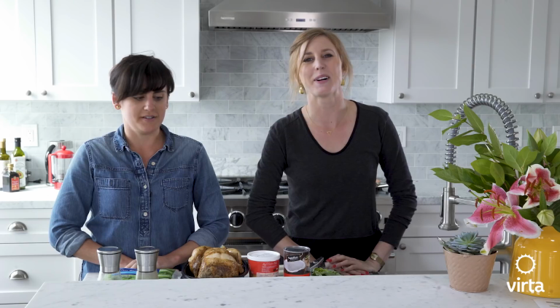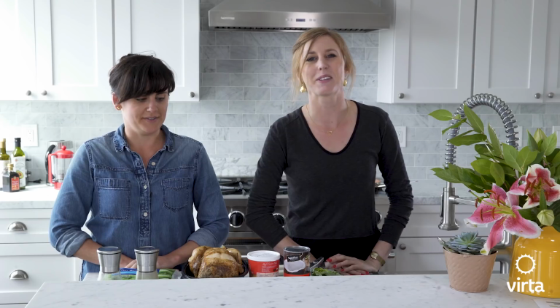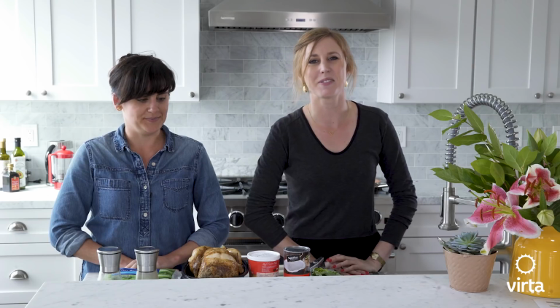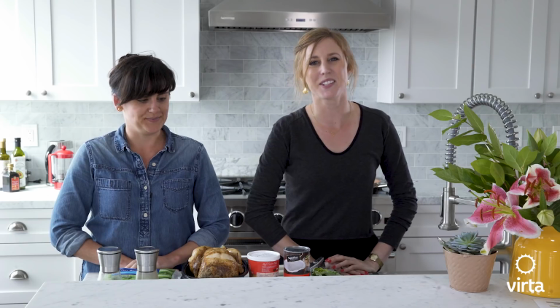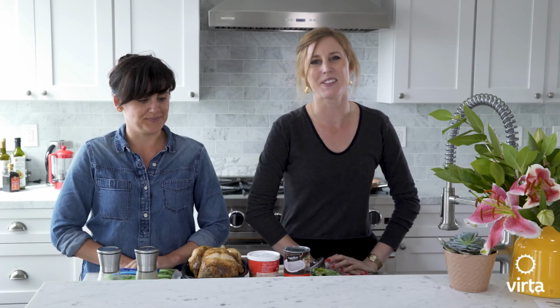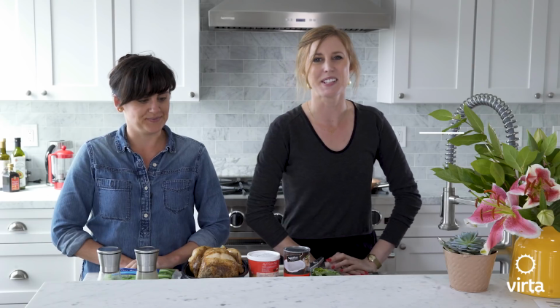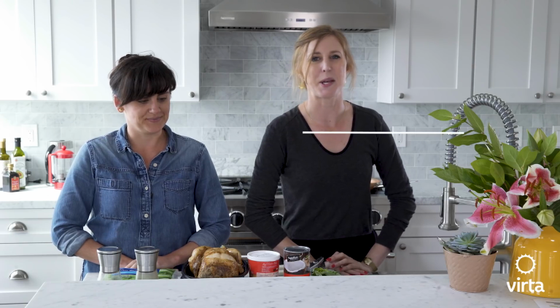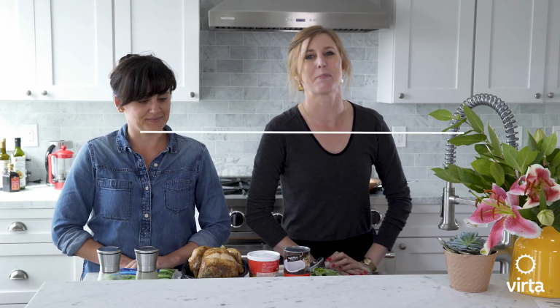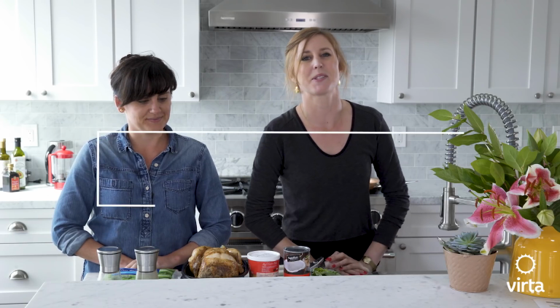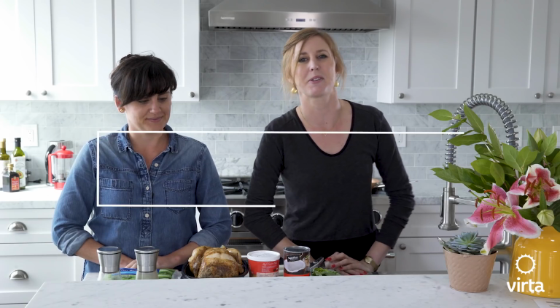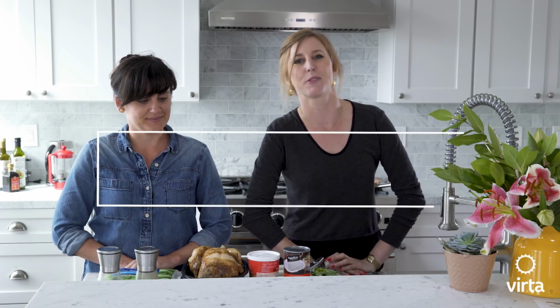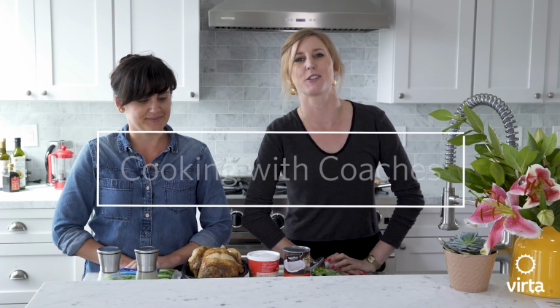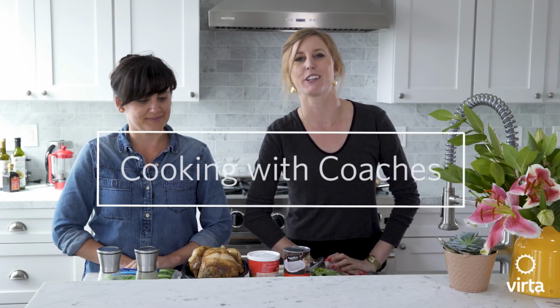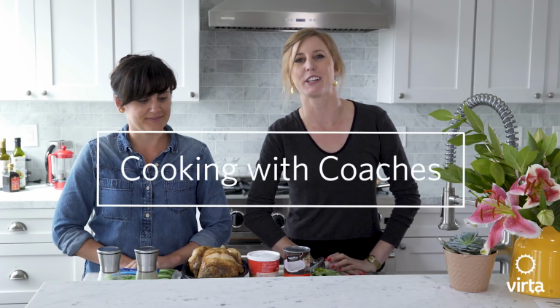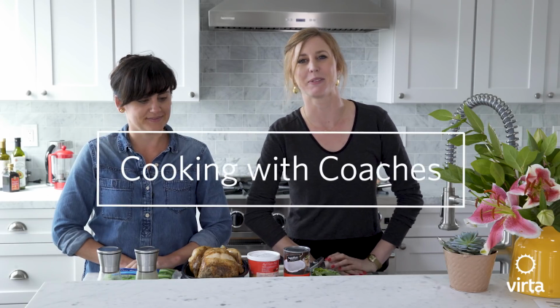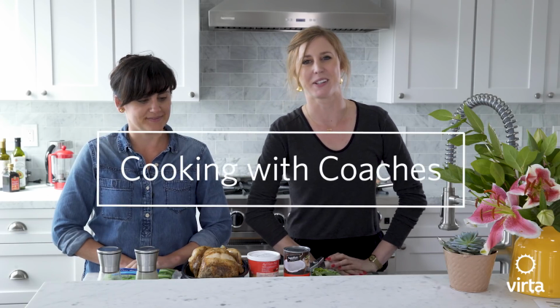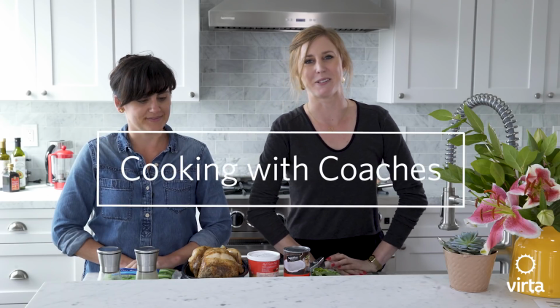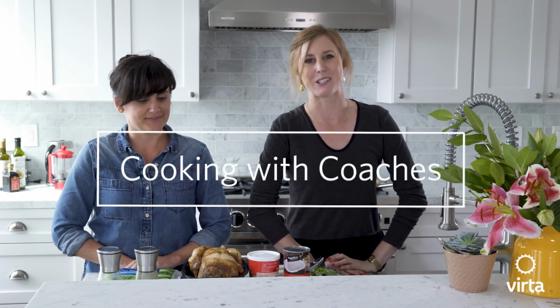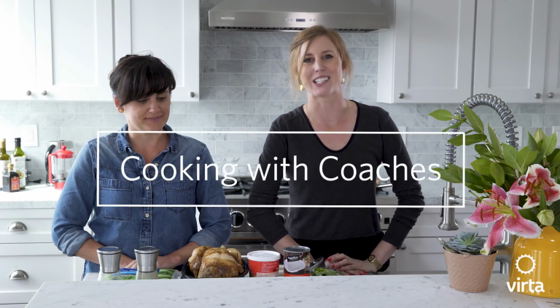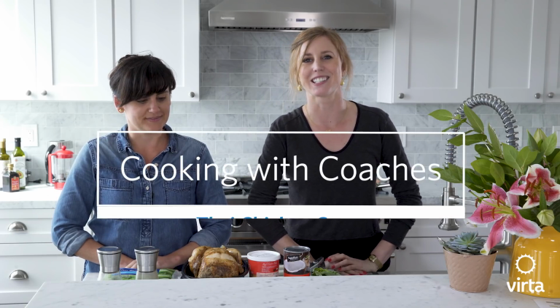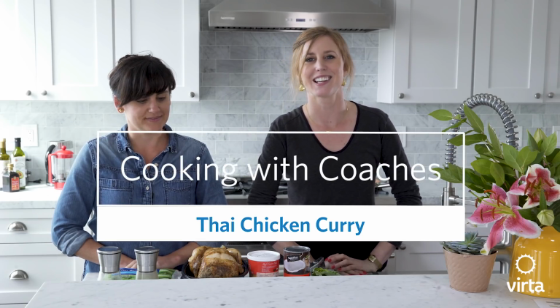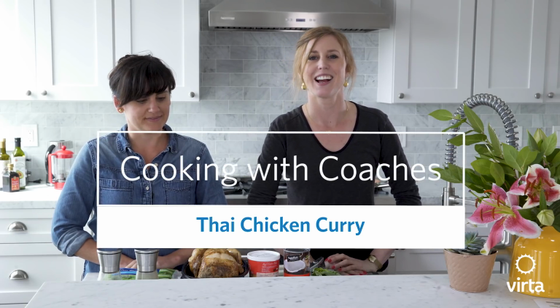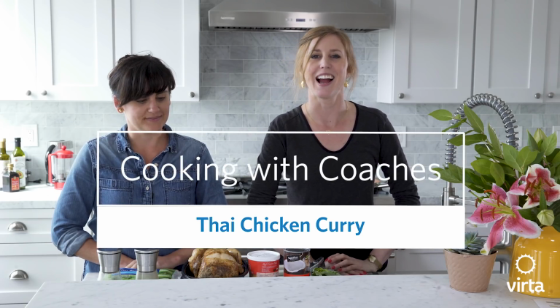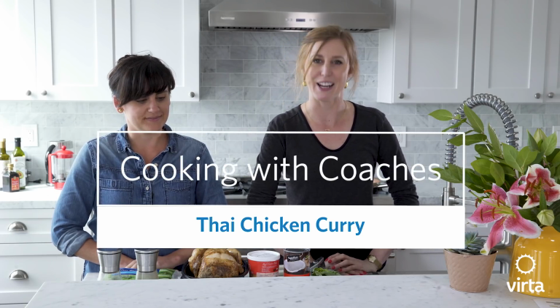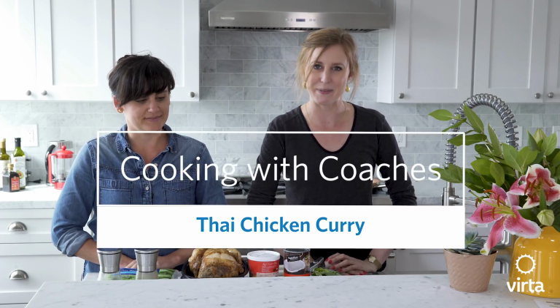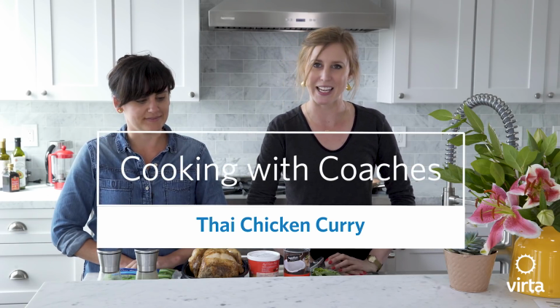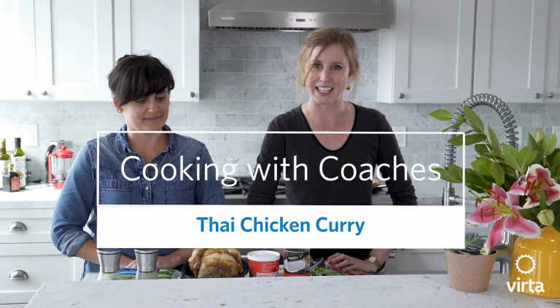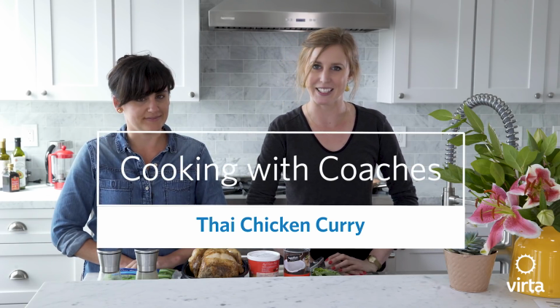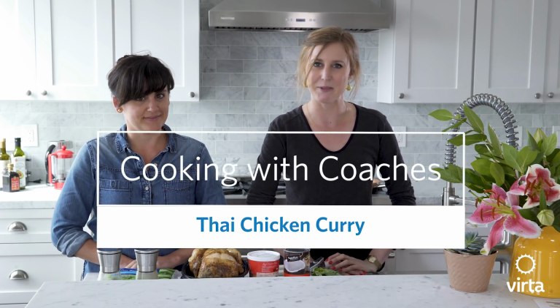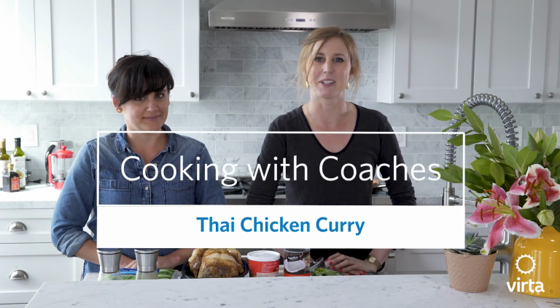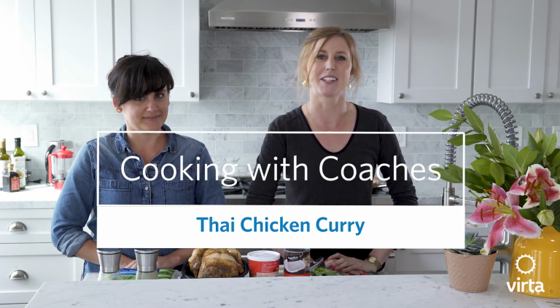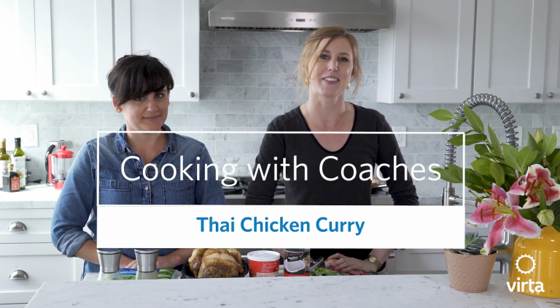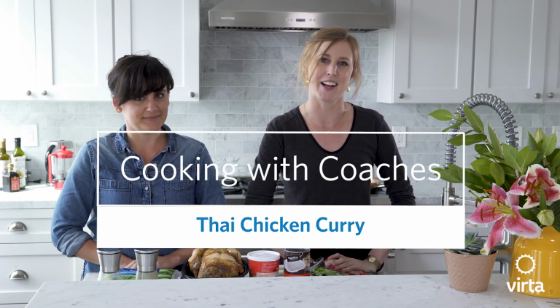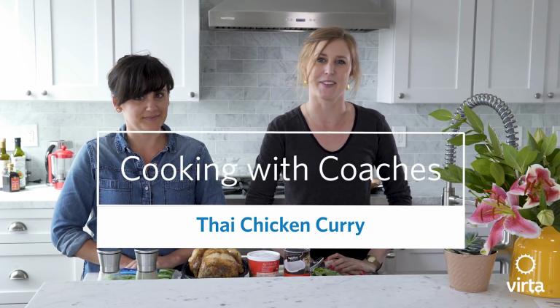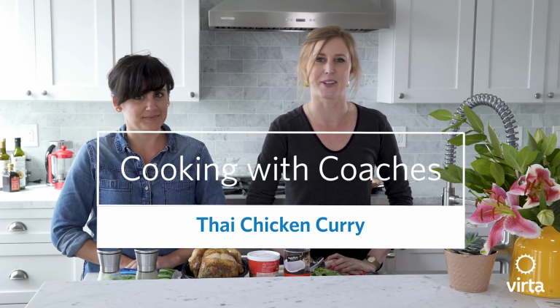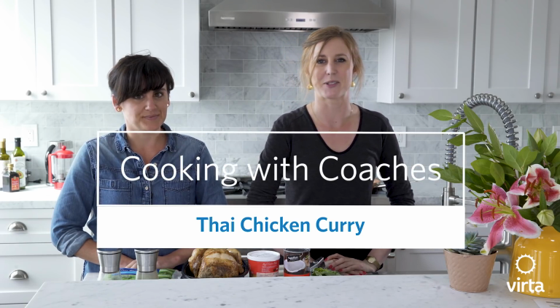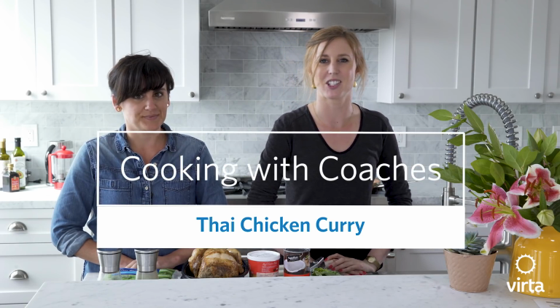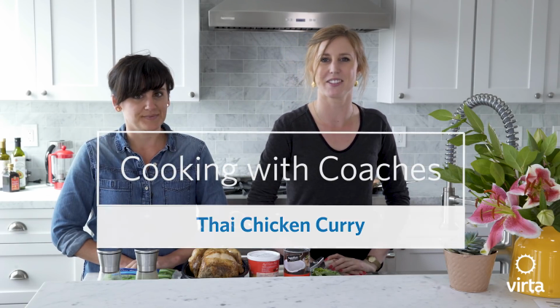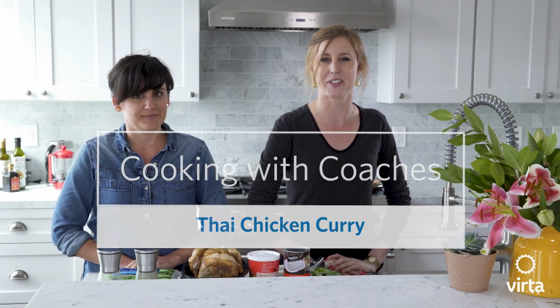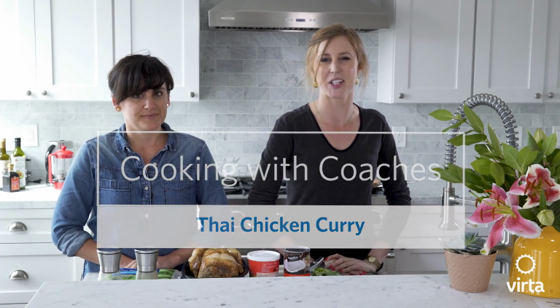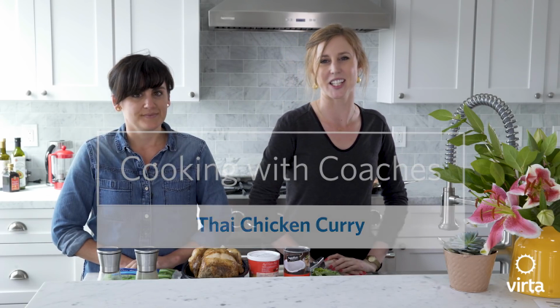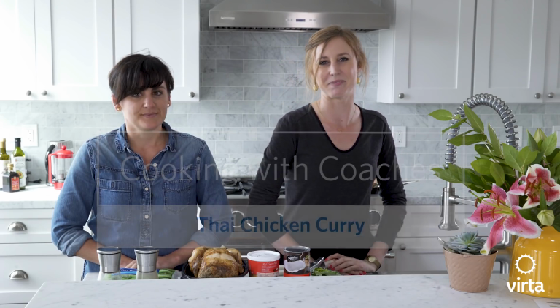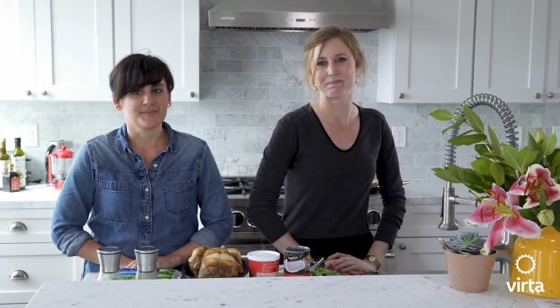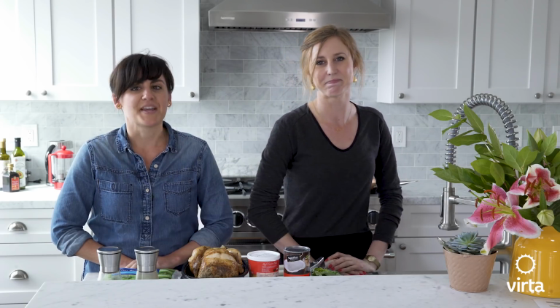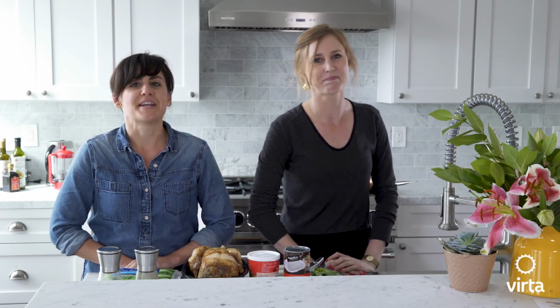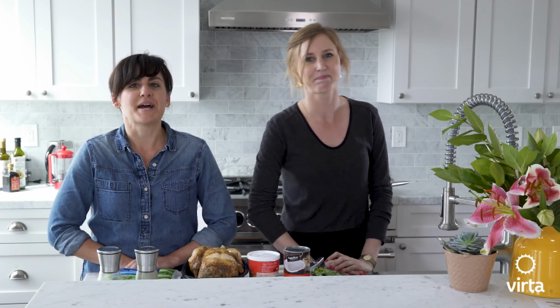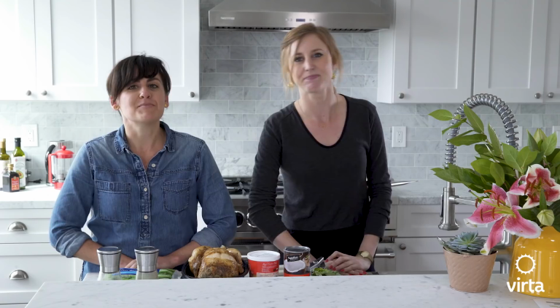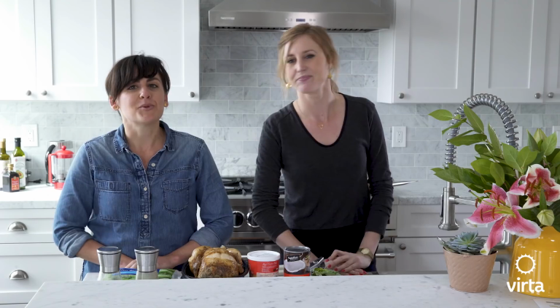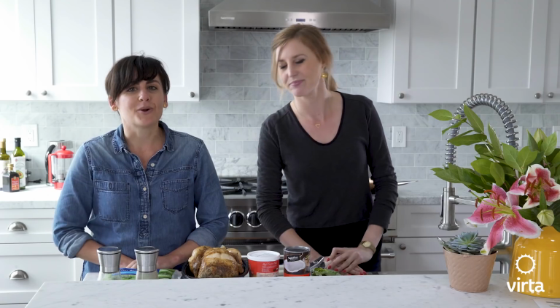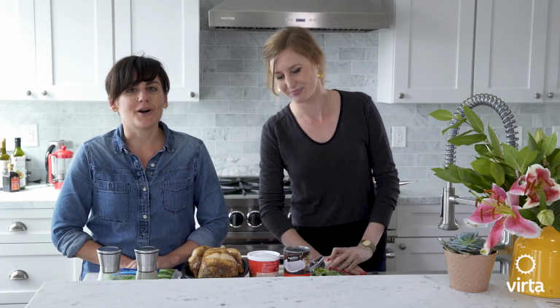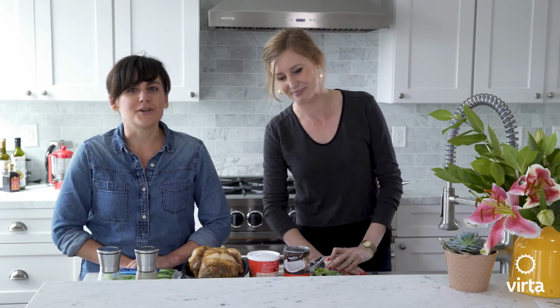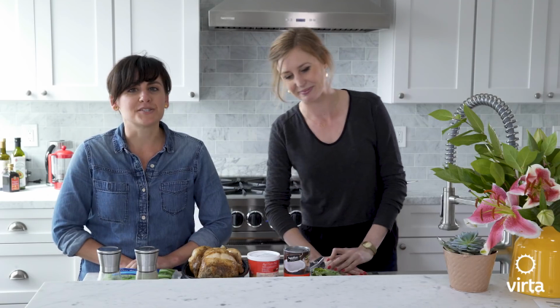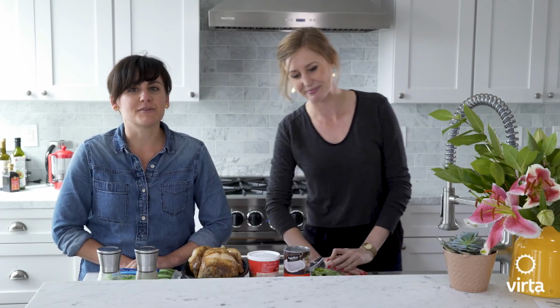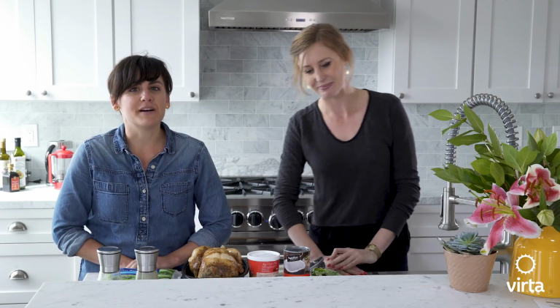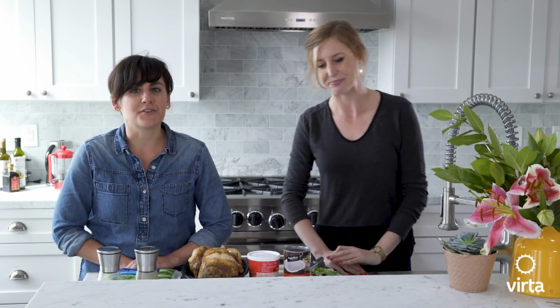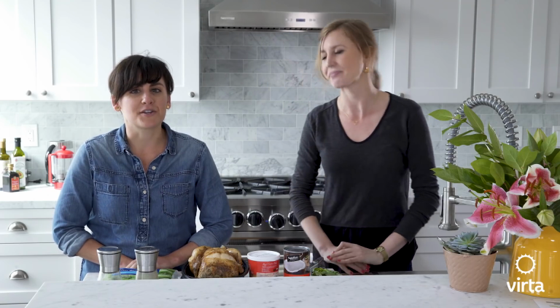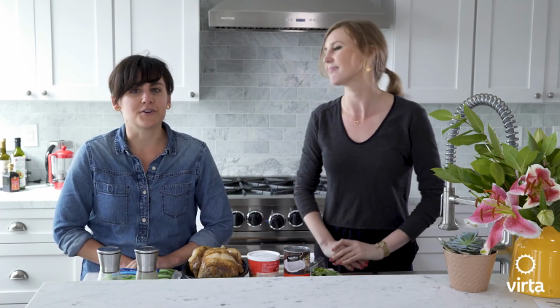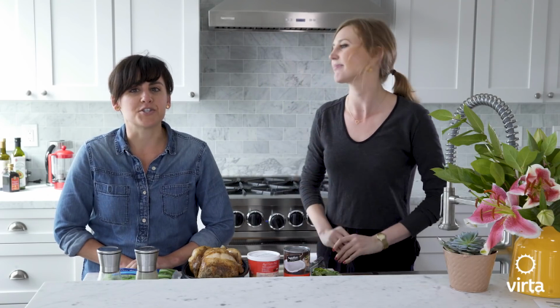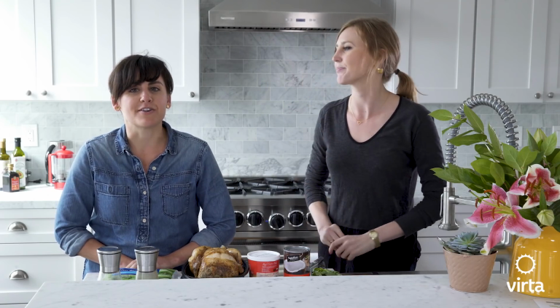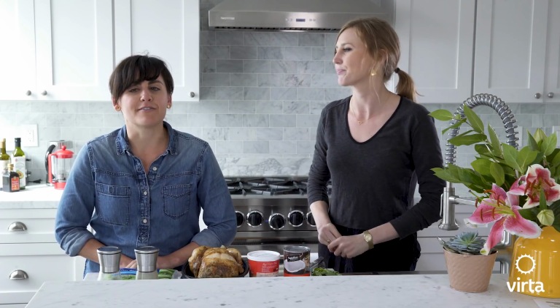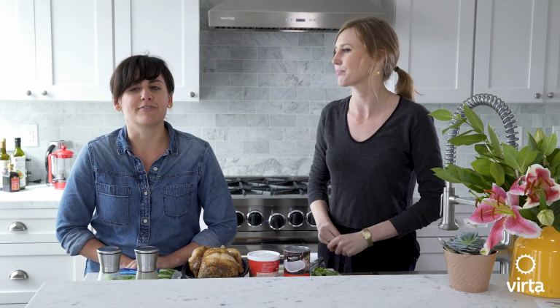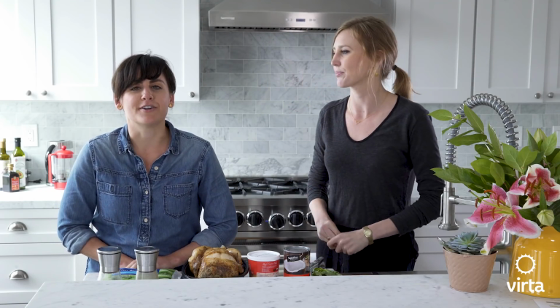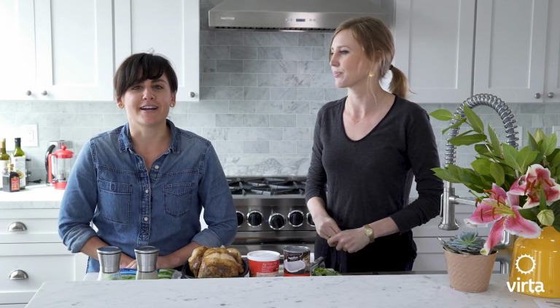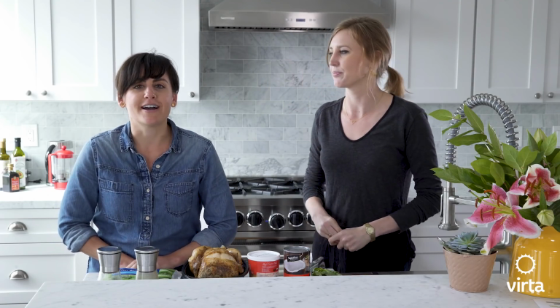Welcome to this episode of Cooking with Coaches. I'm Anna, one of the health coaches at Verda. And I'm Laura, also a health coach here at Verda.